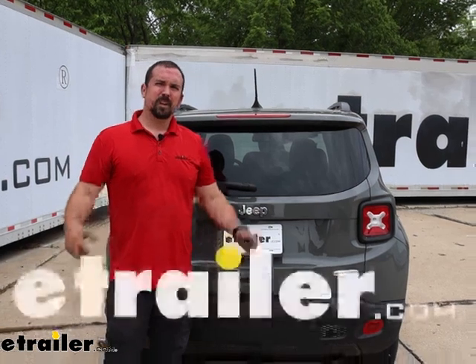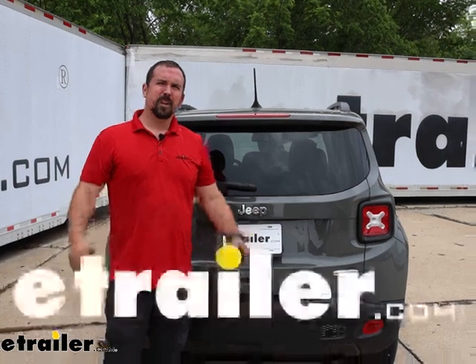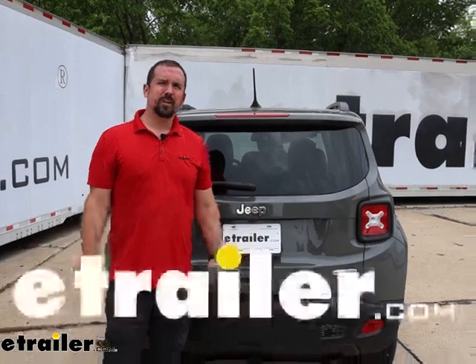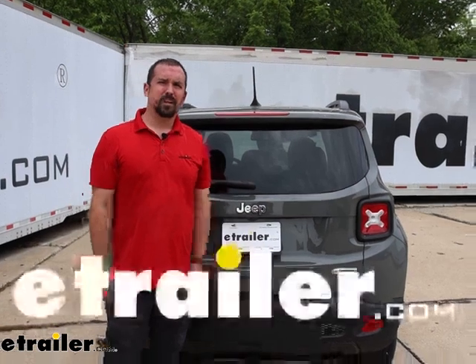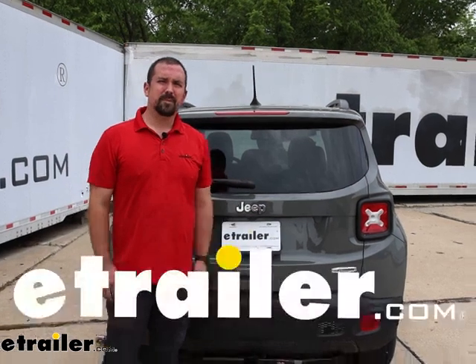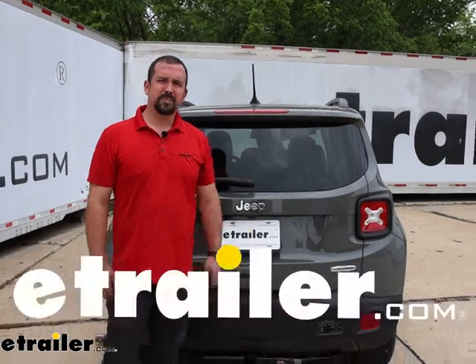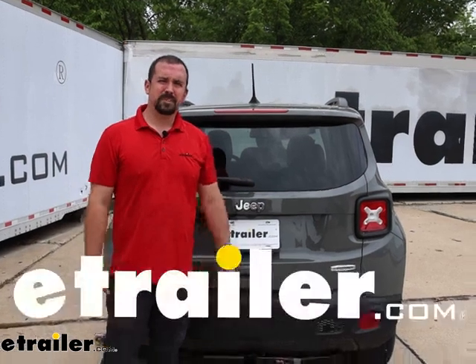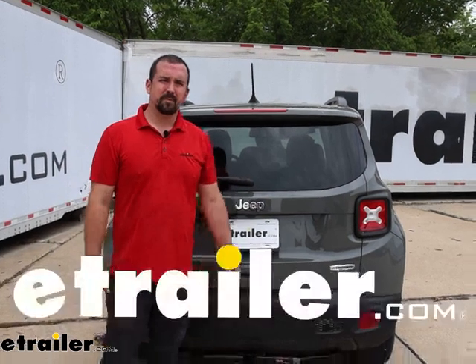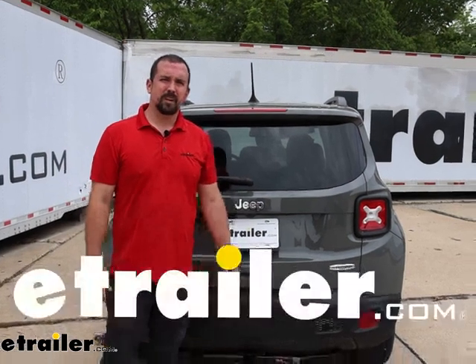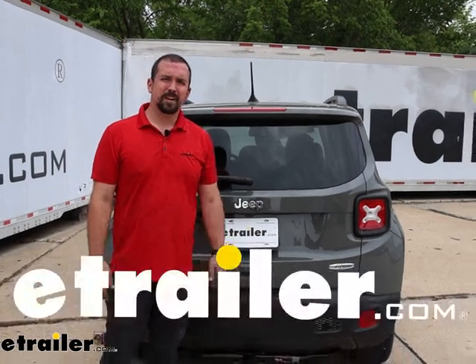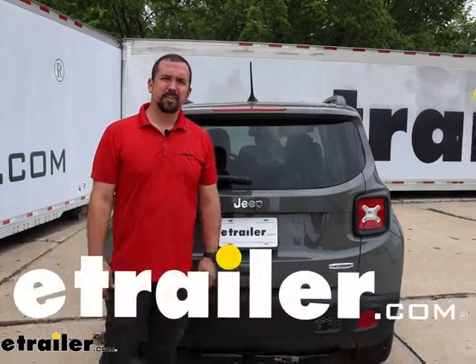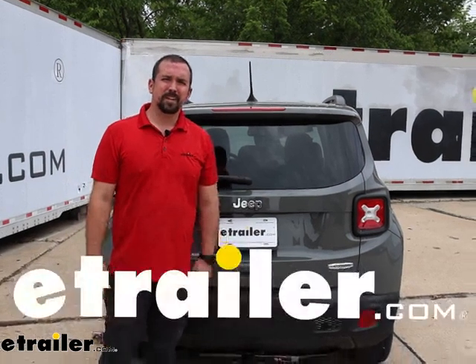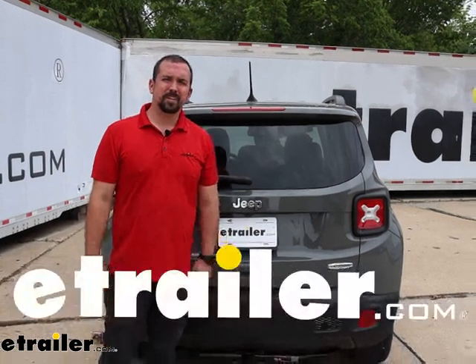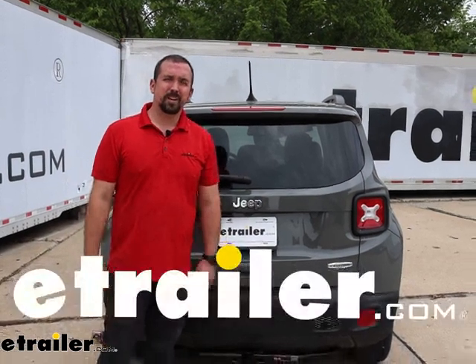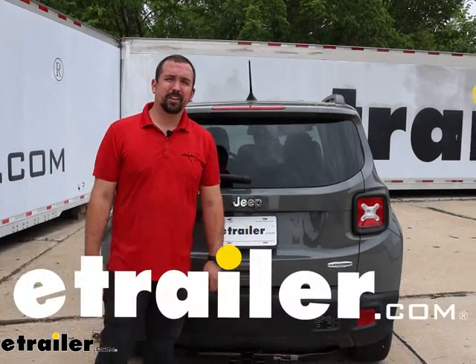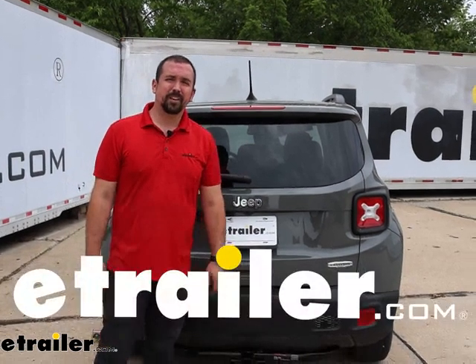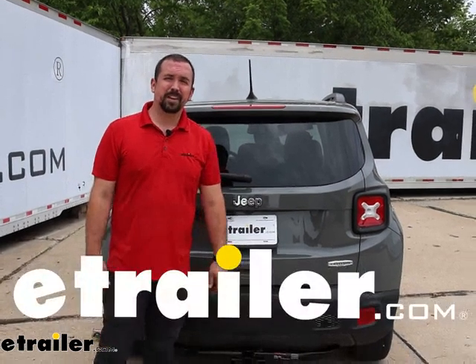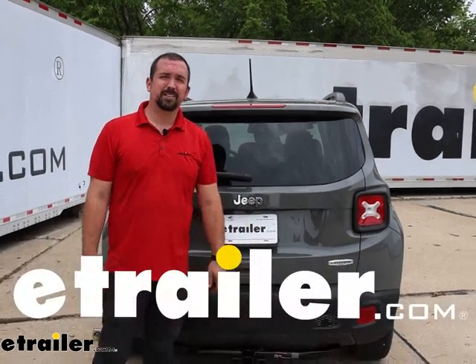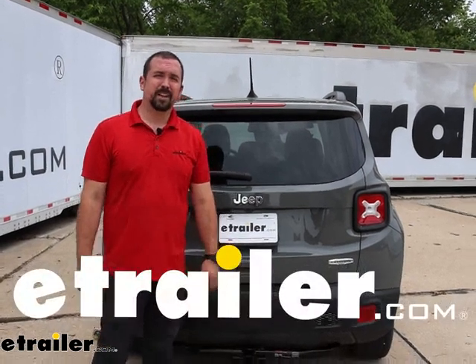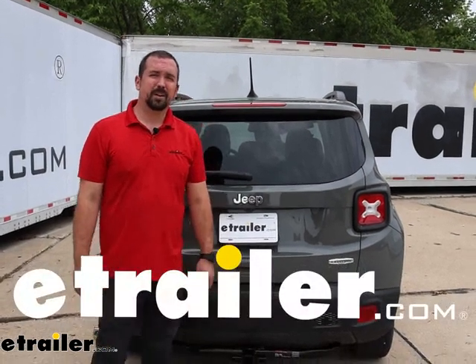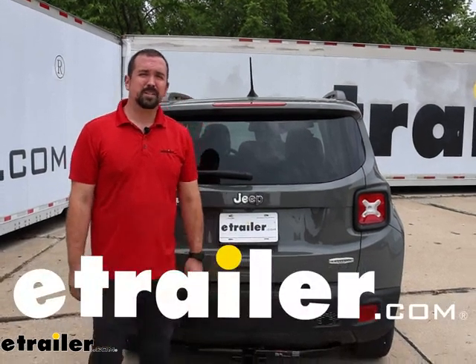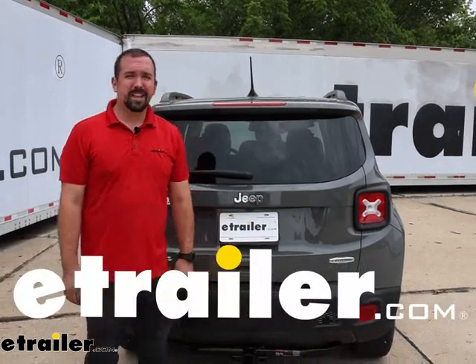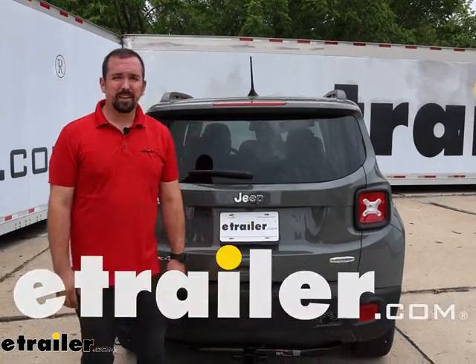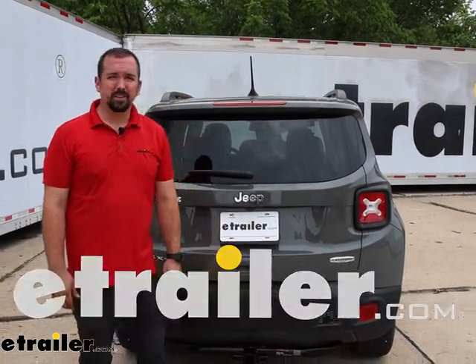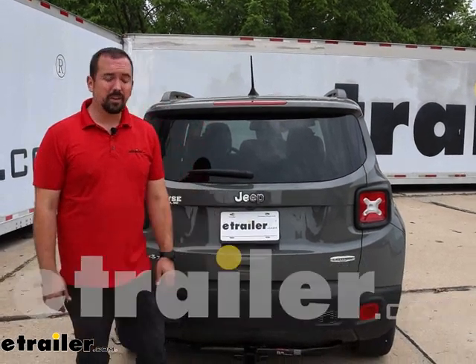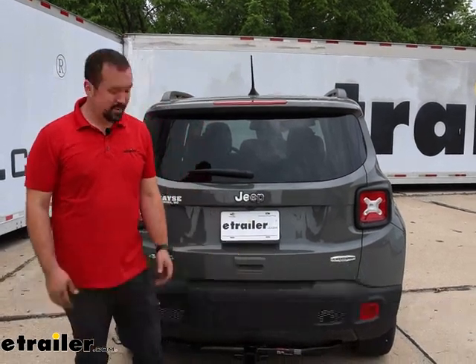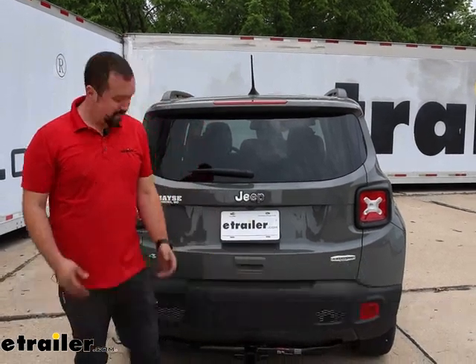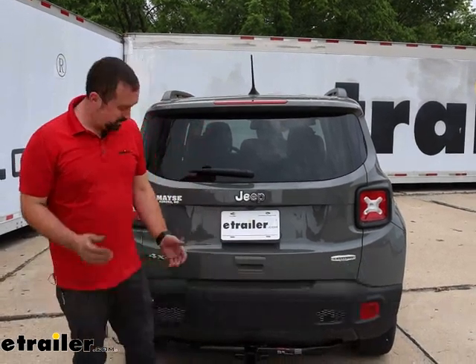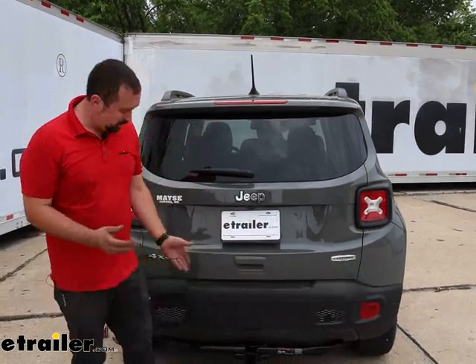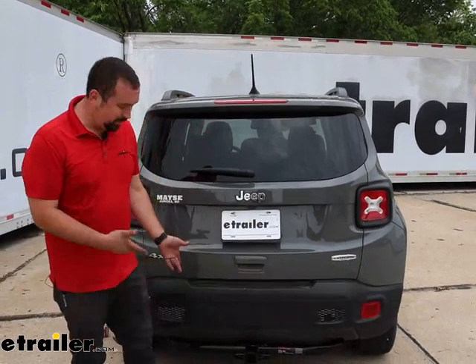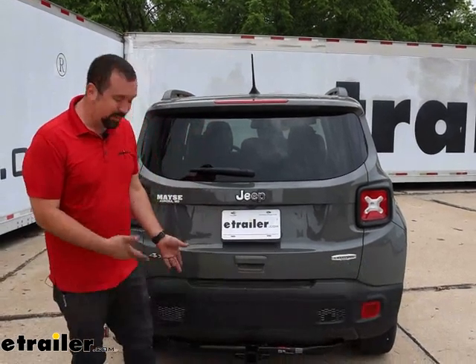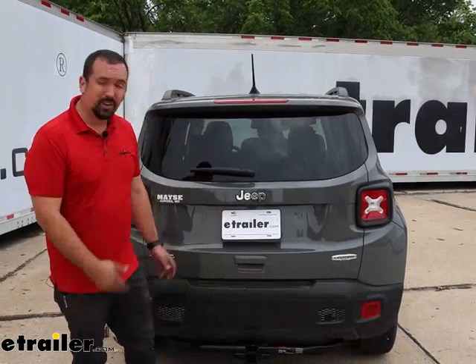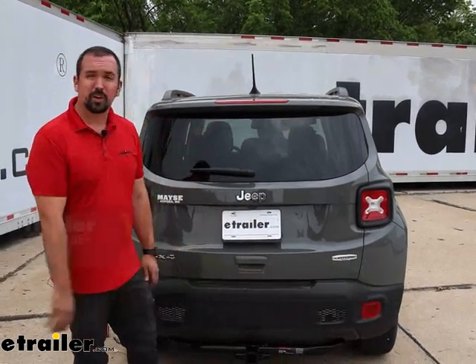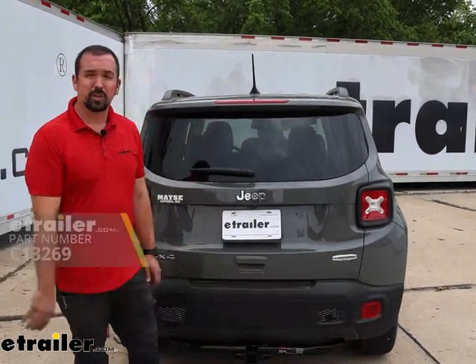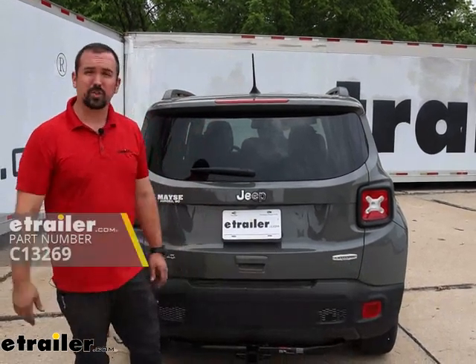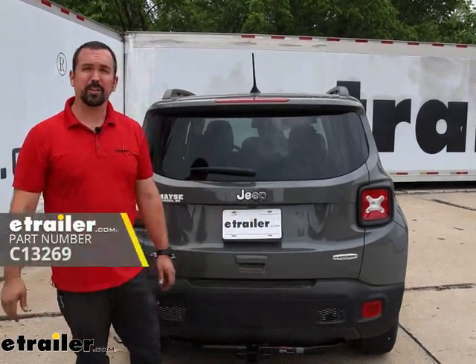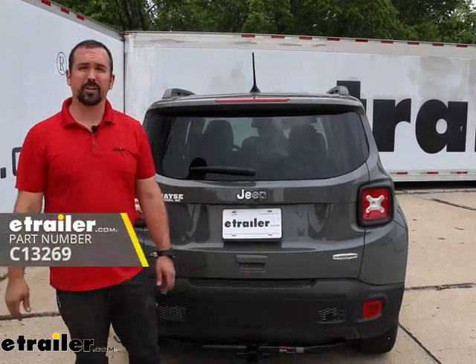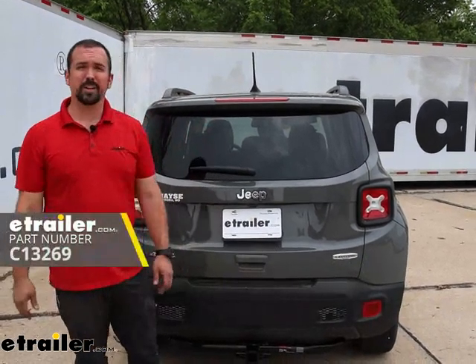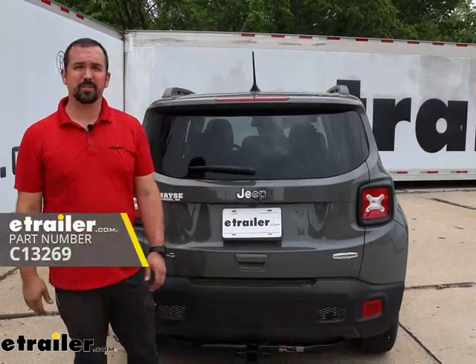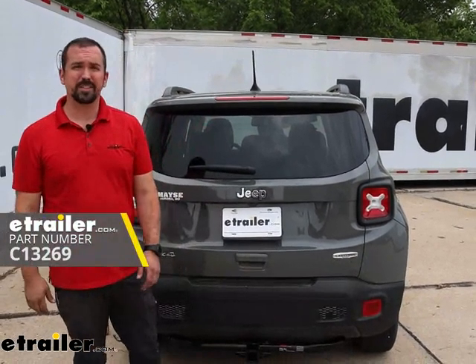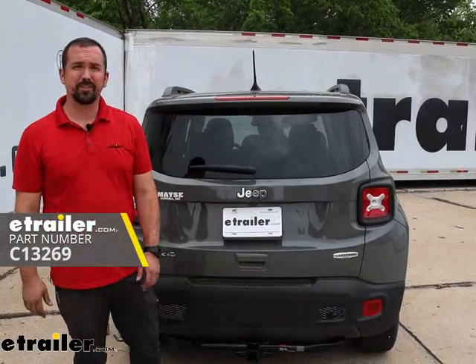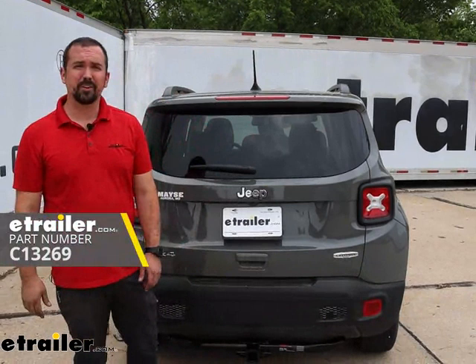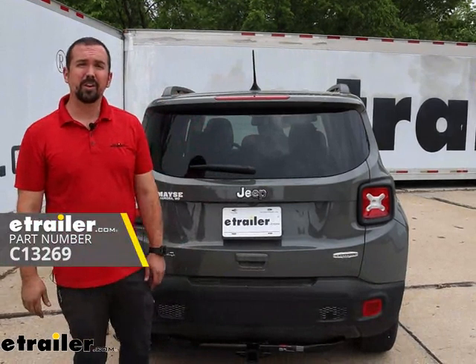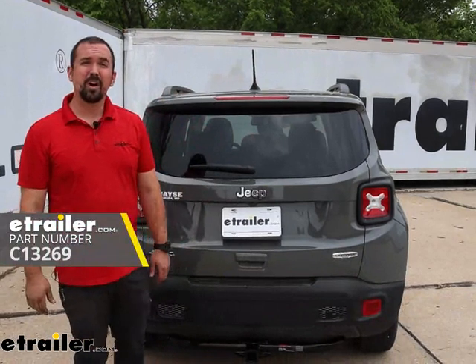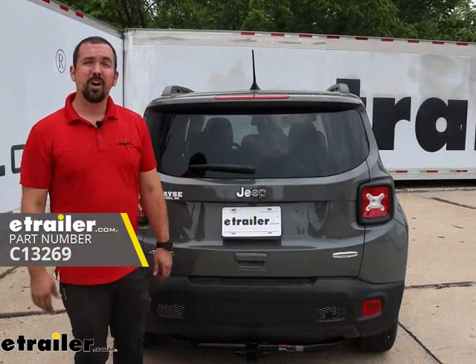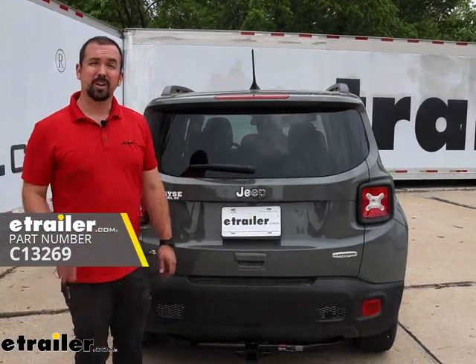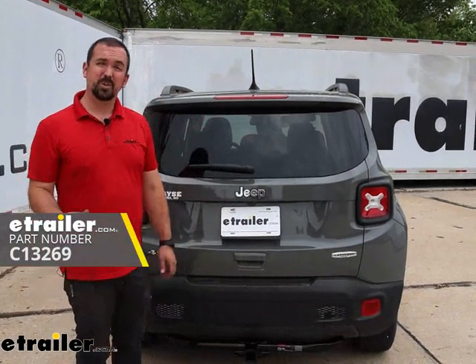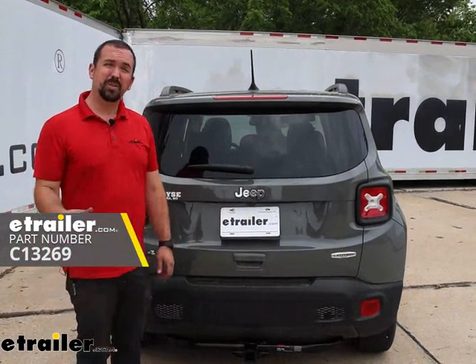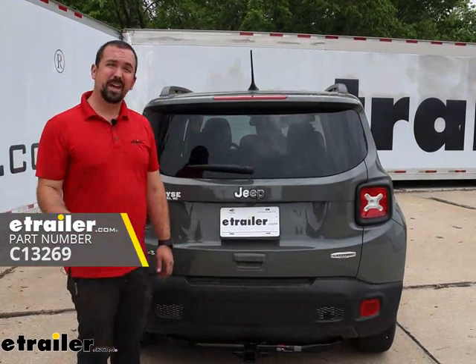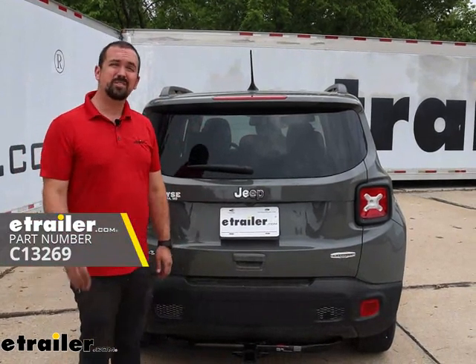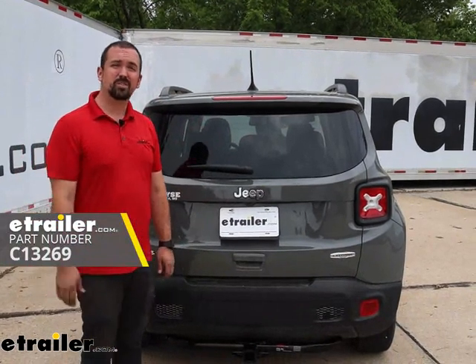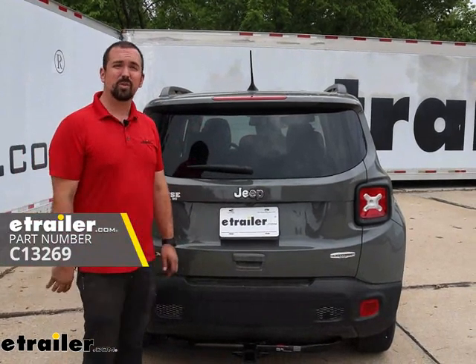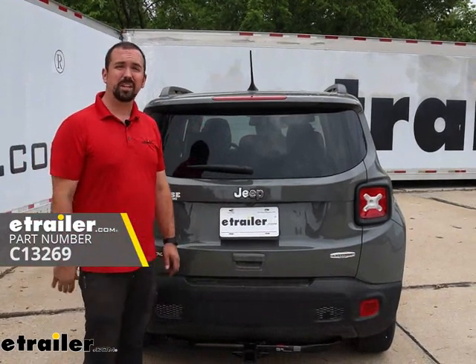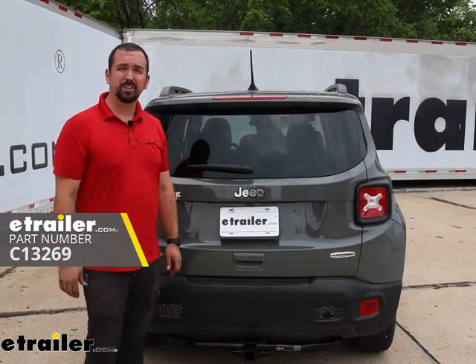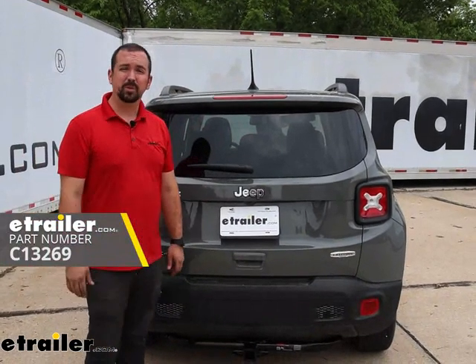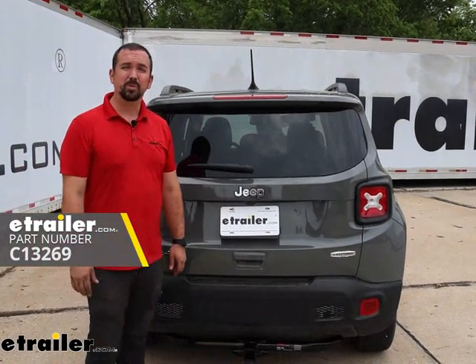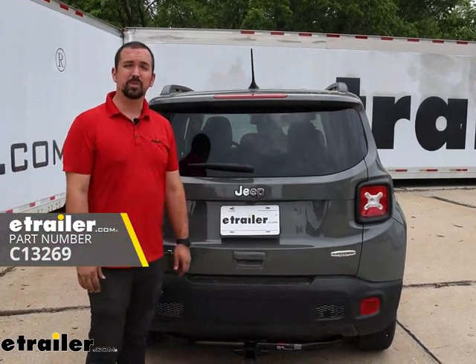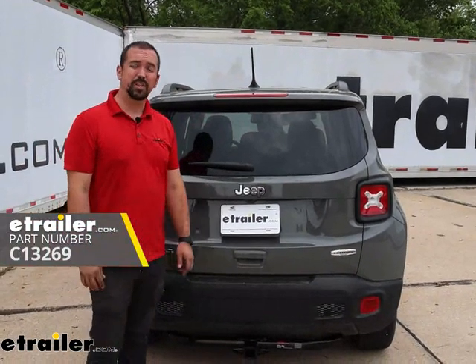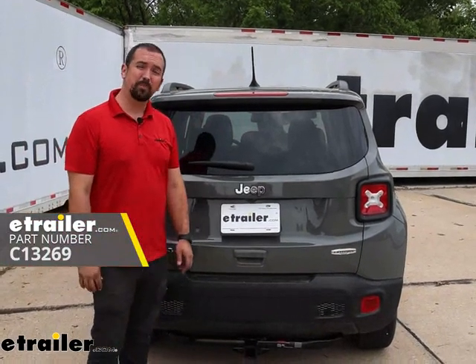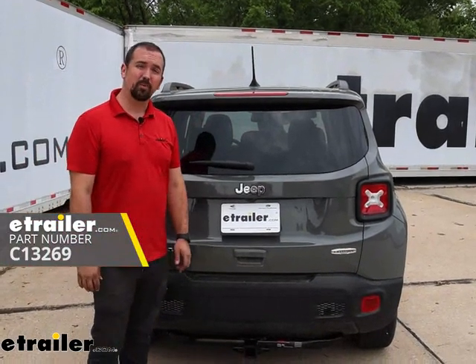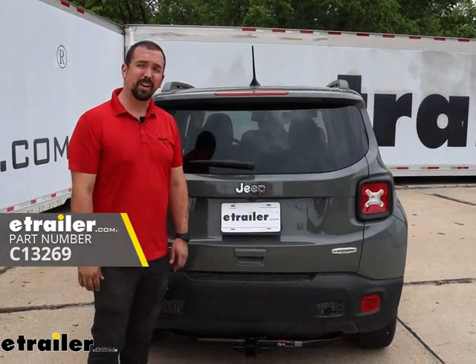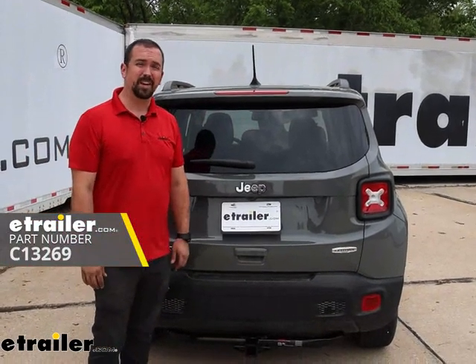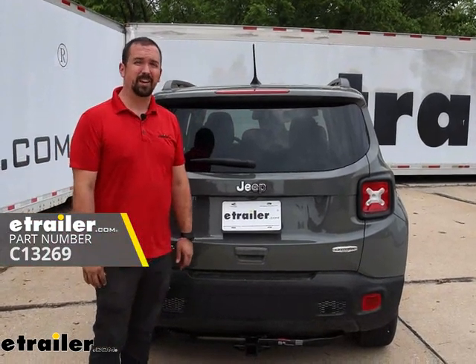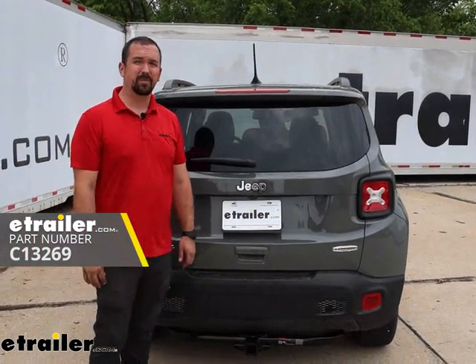Hello neighbors, it's Brad here at eTrailer, and today we're taking a look at installing the Curt Trailer Hitch Receiver on a 2022 Jeep Renegade.